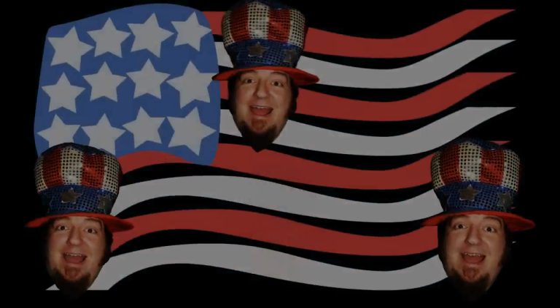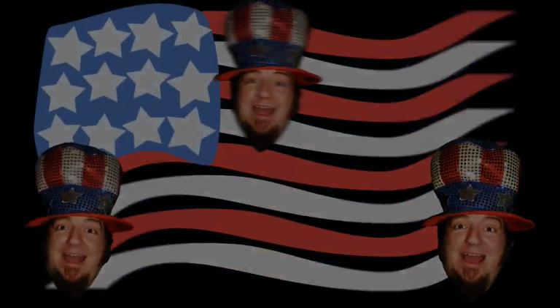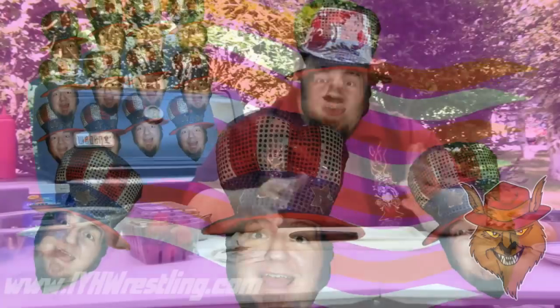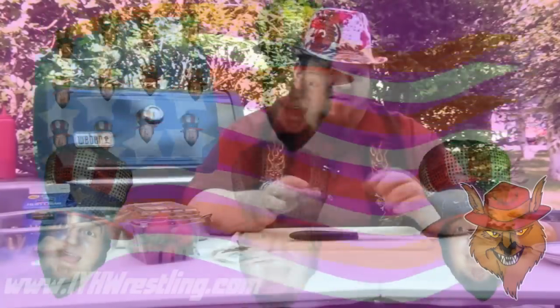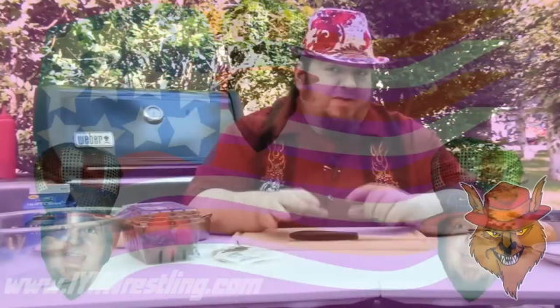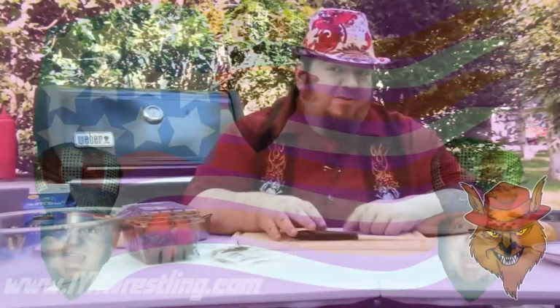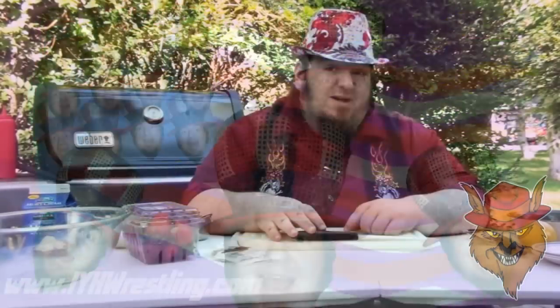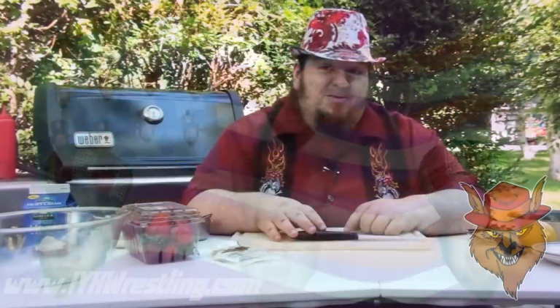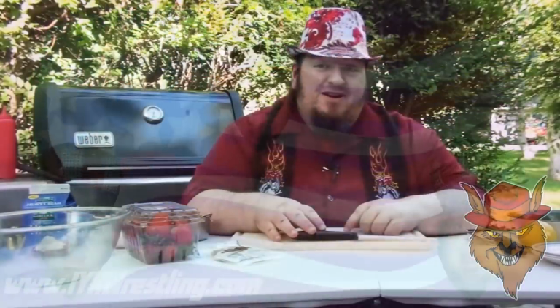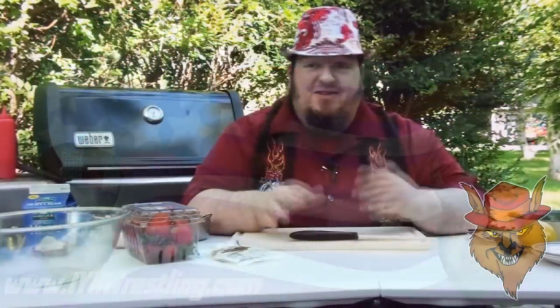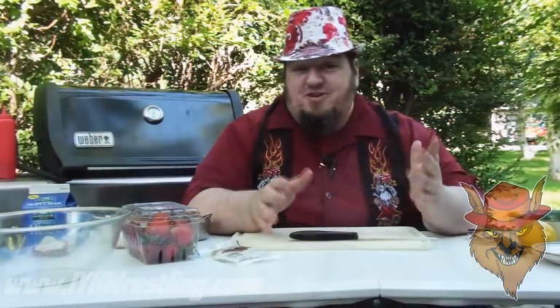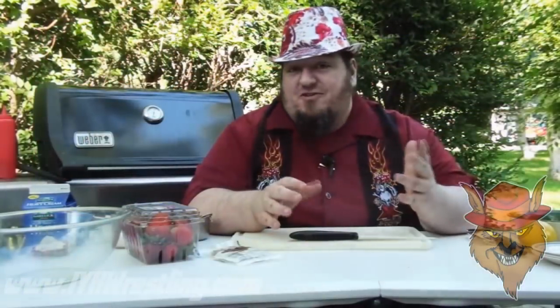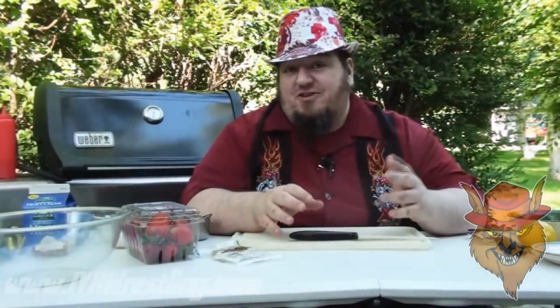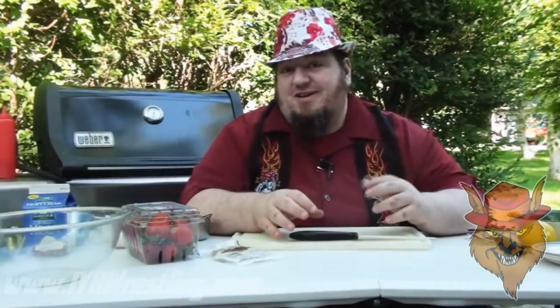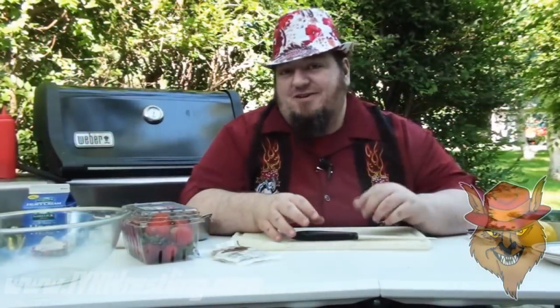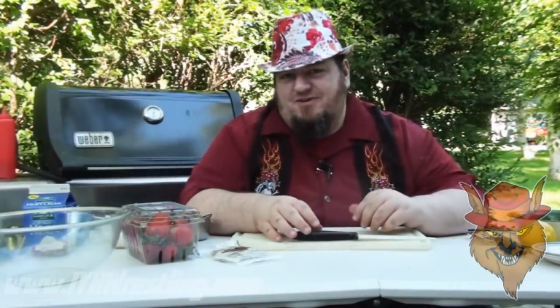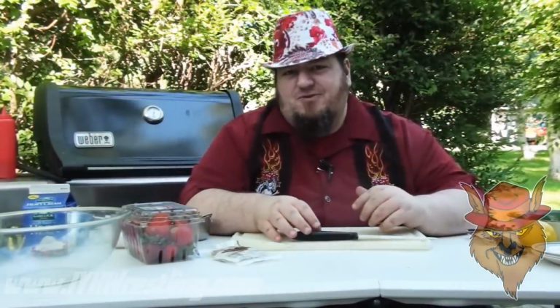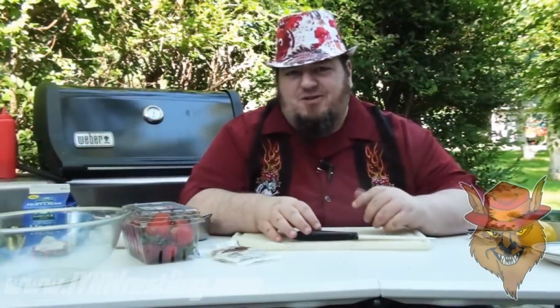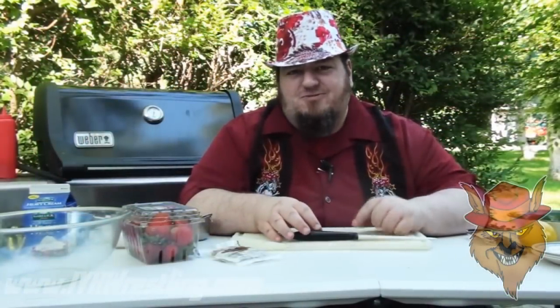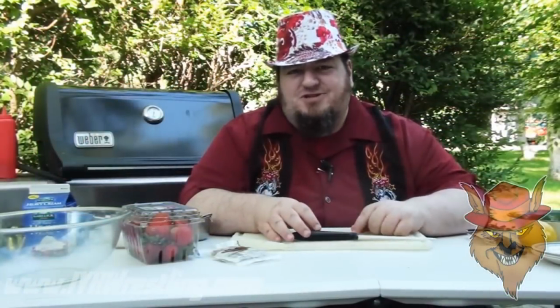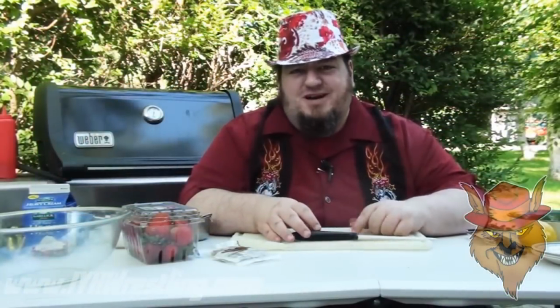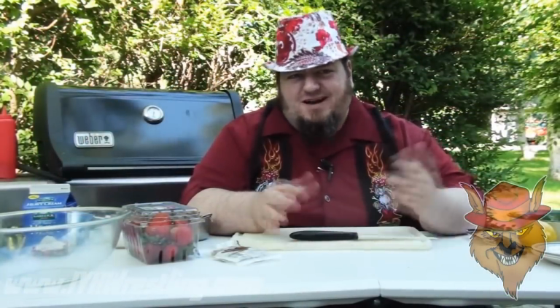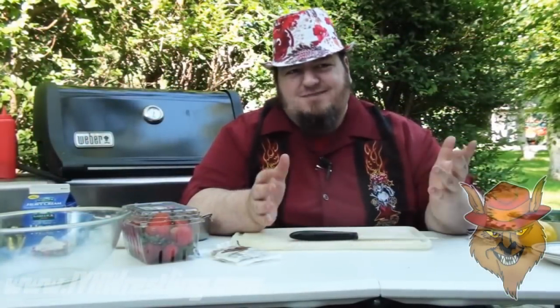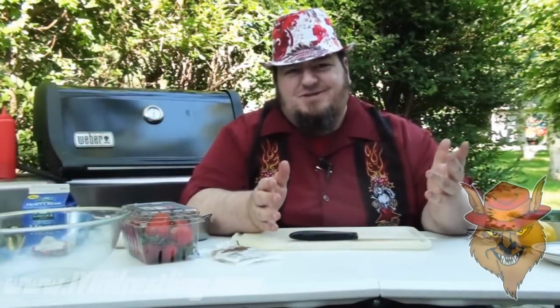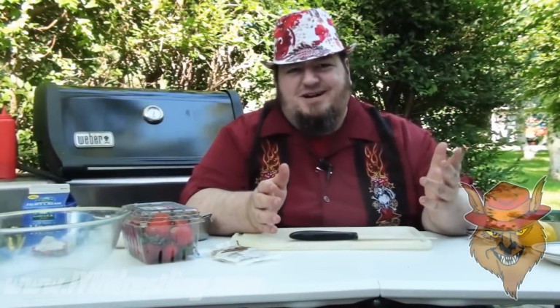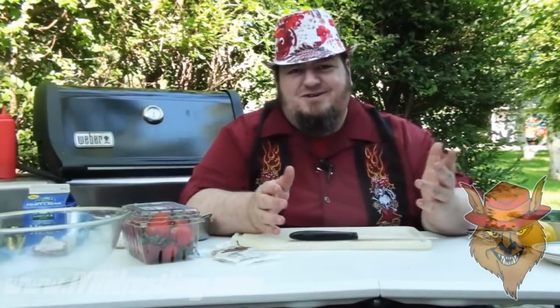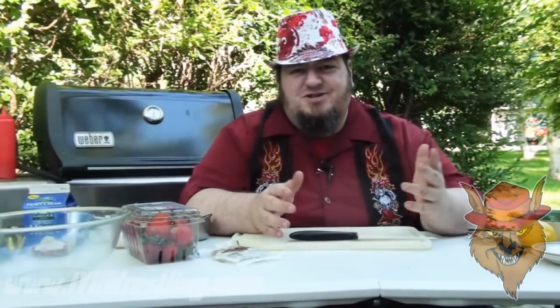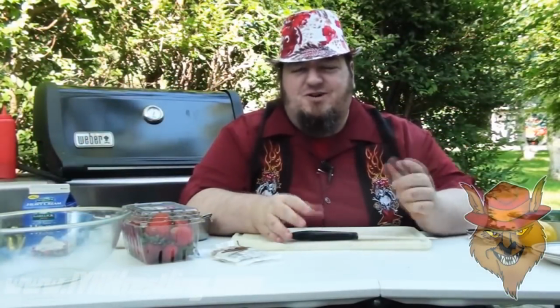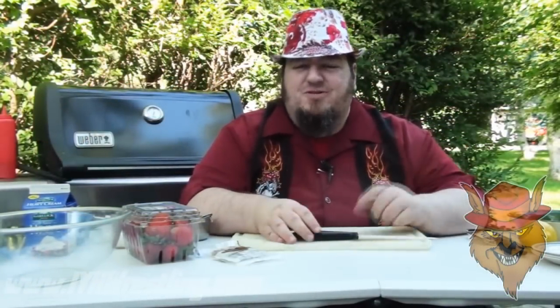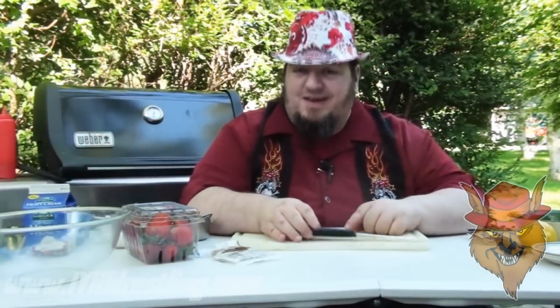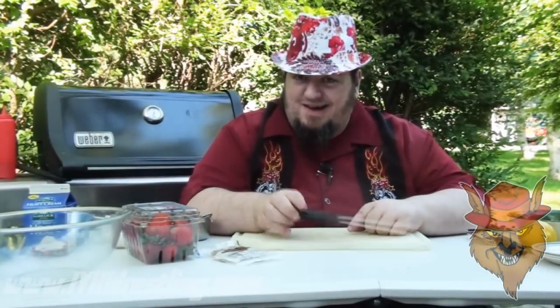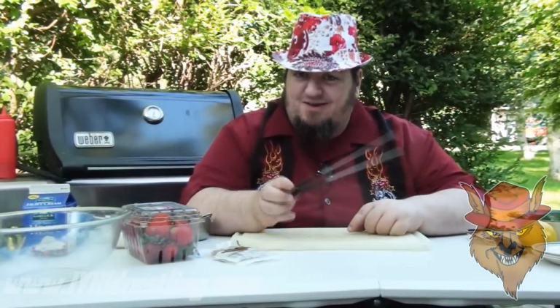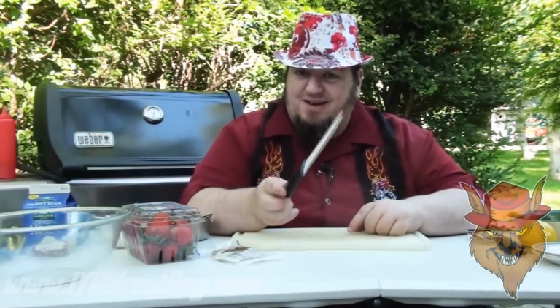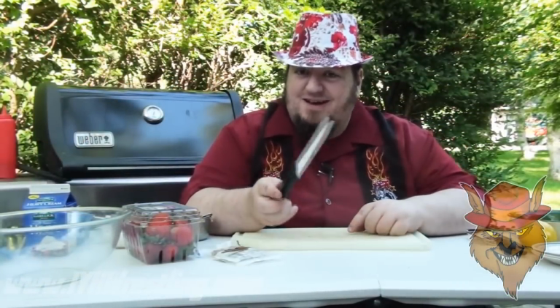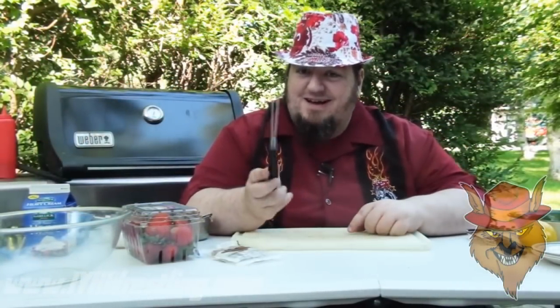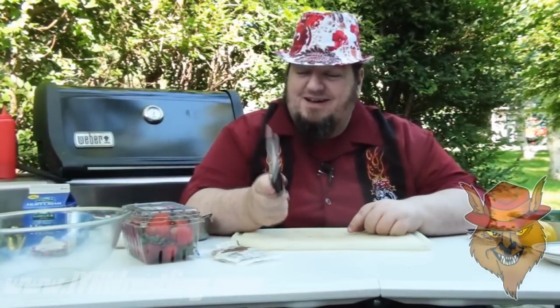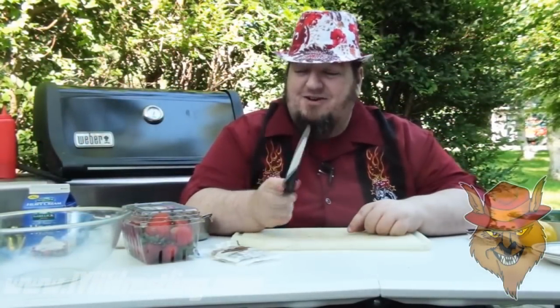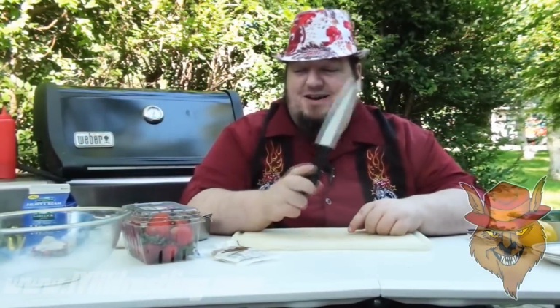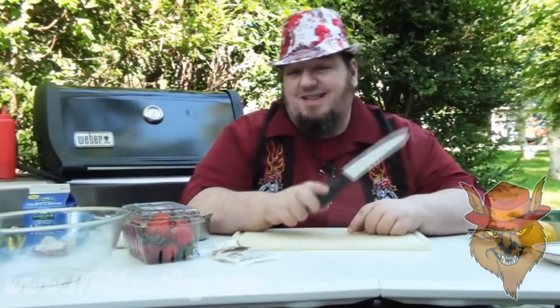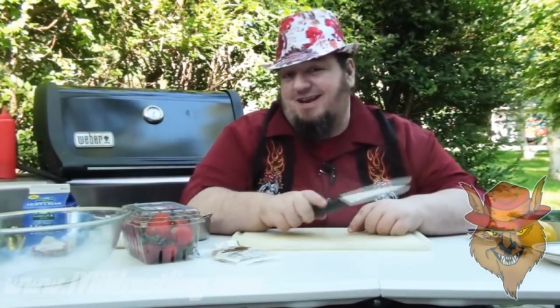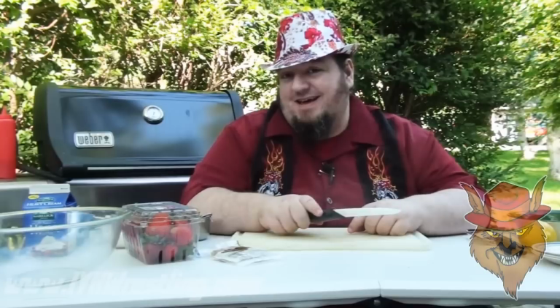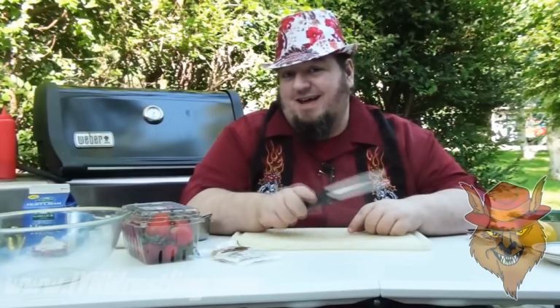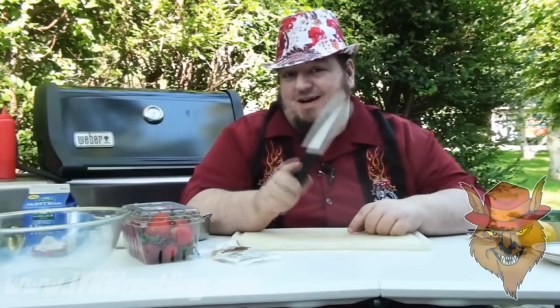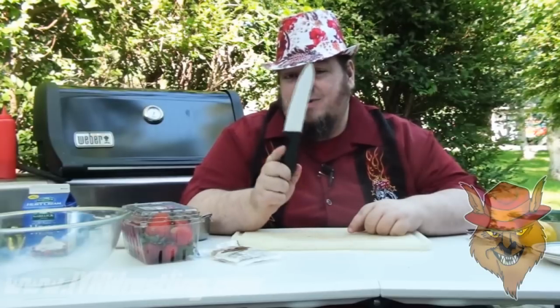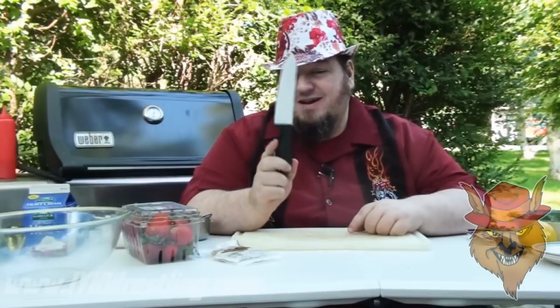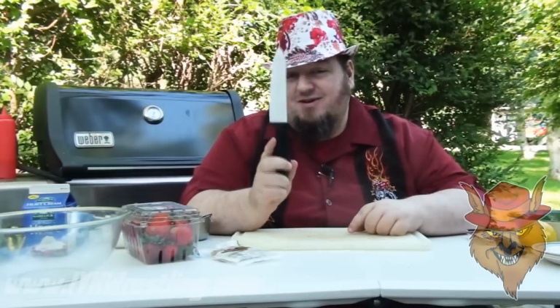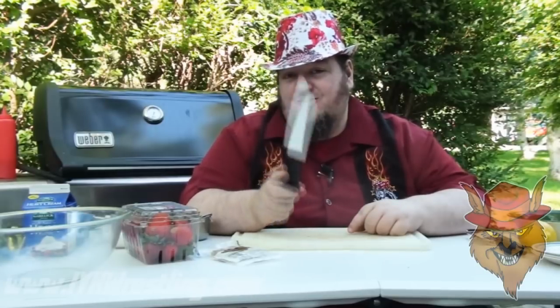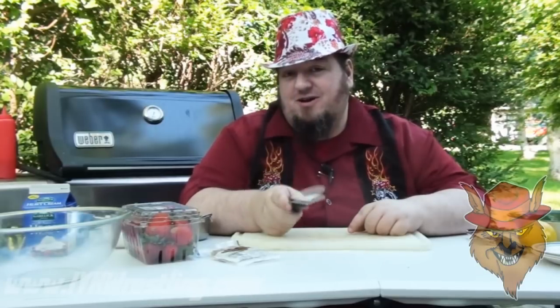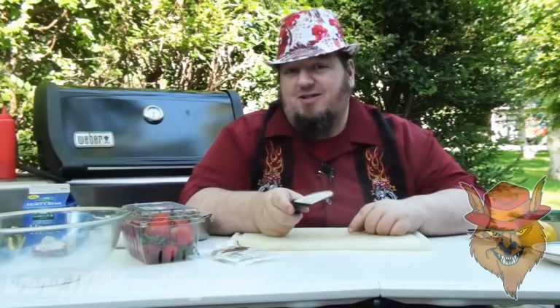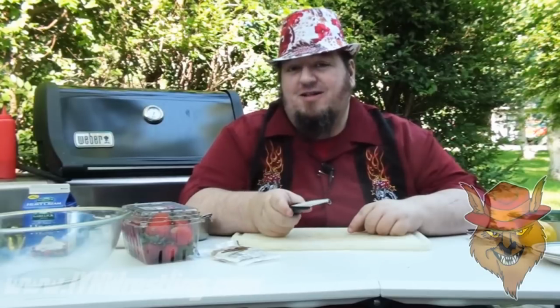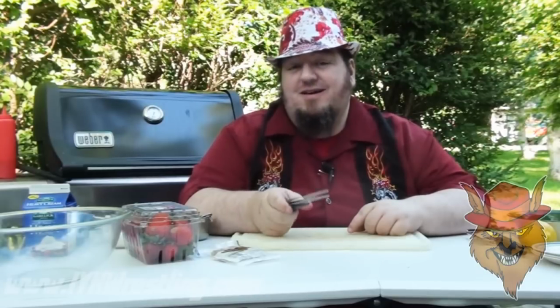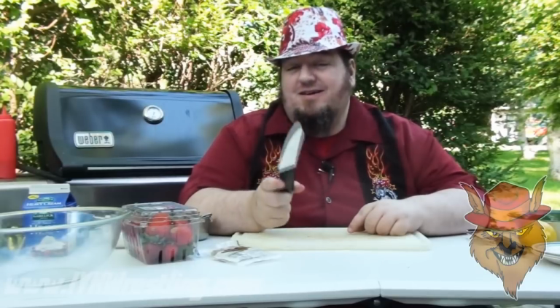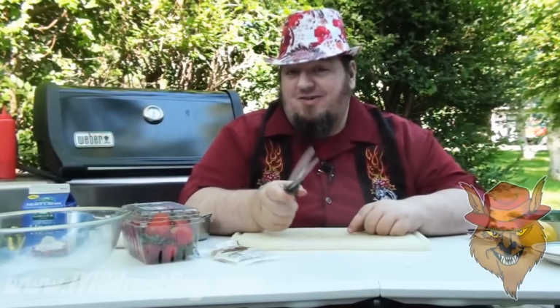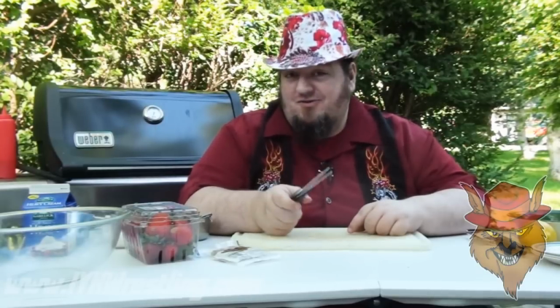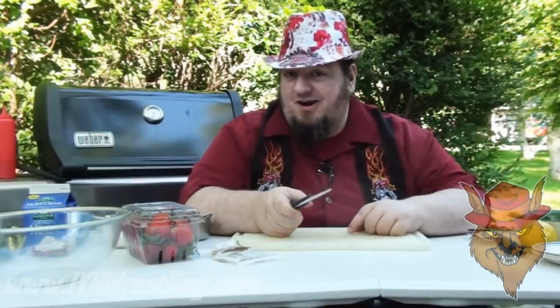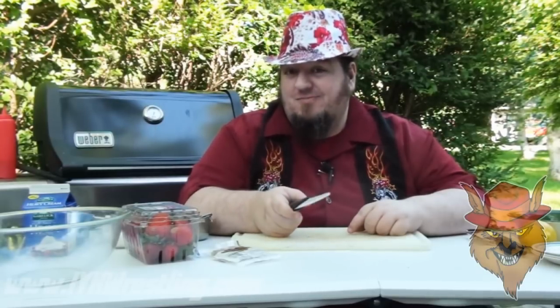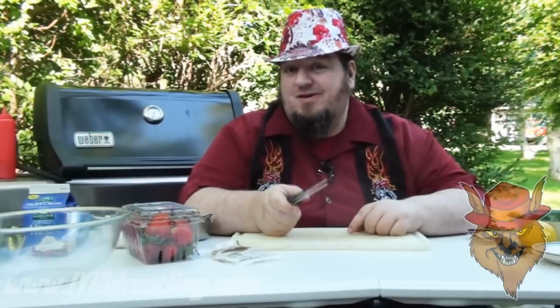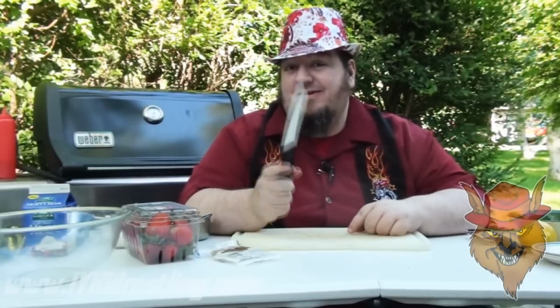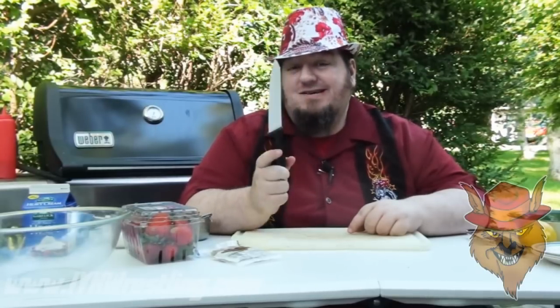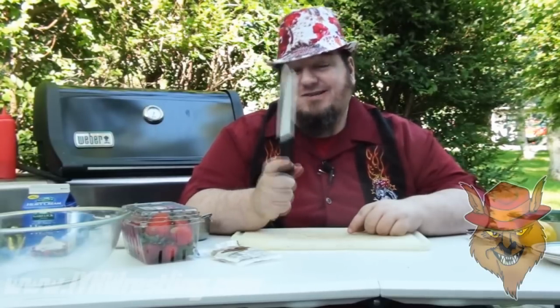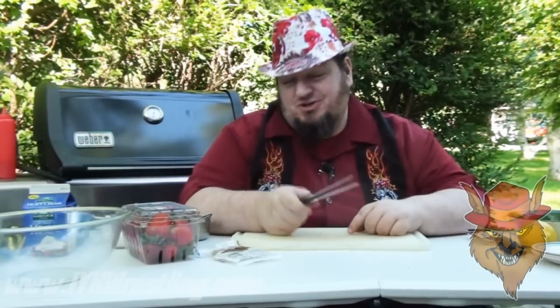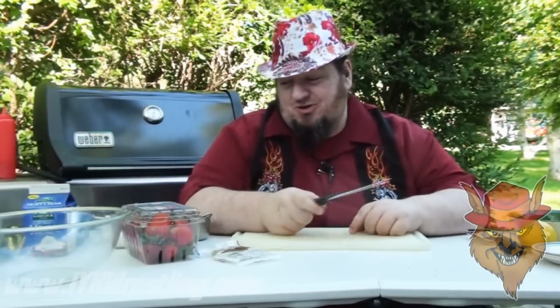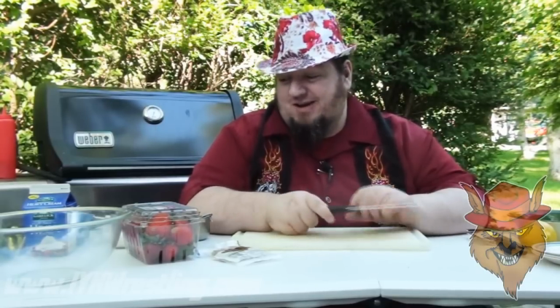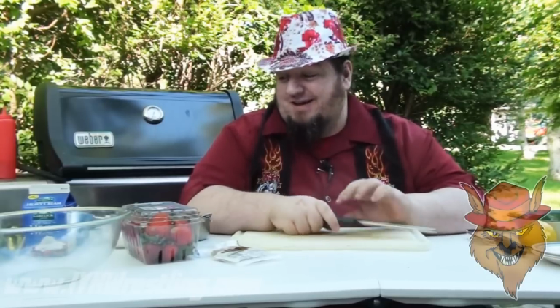Hi everybody, welcome to another edition of Grilling with Jack. I'm Jackie Jones, the internet icon, and today I'm going to grill strawberry shortcake.